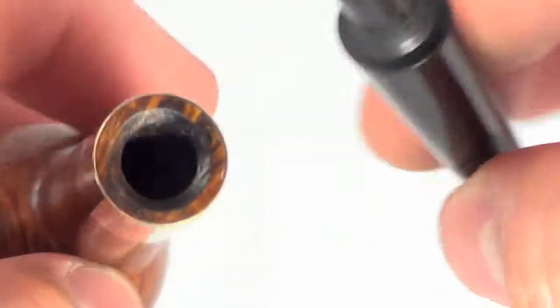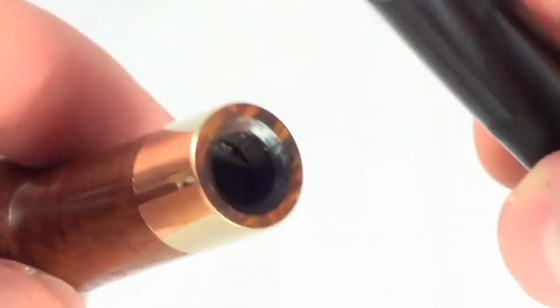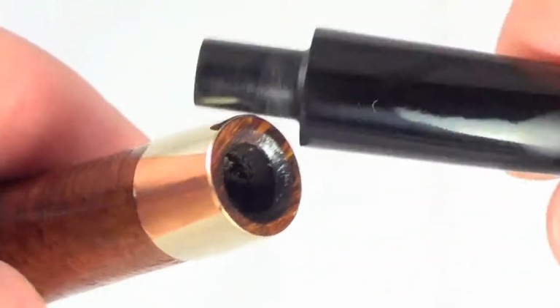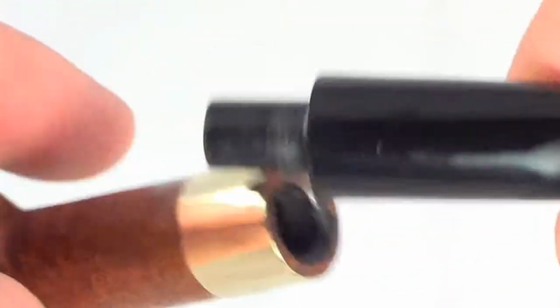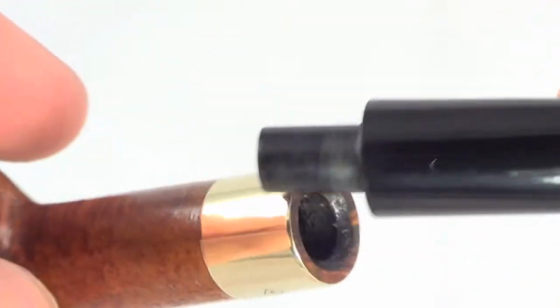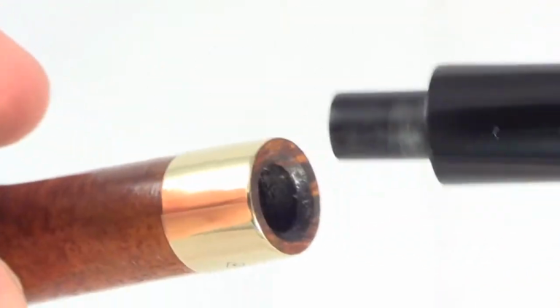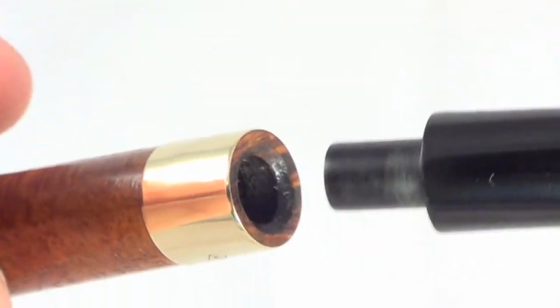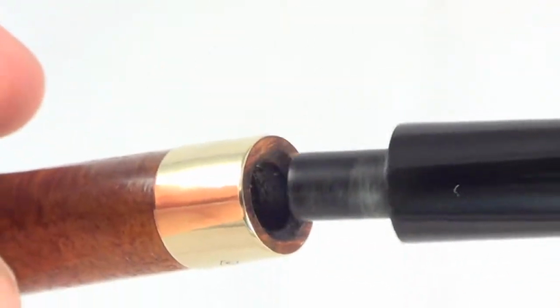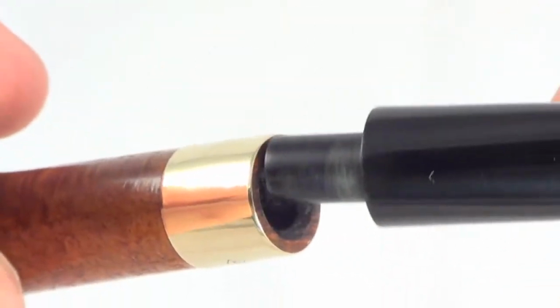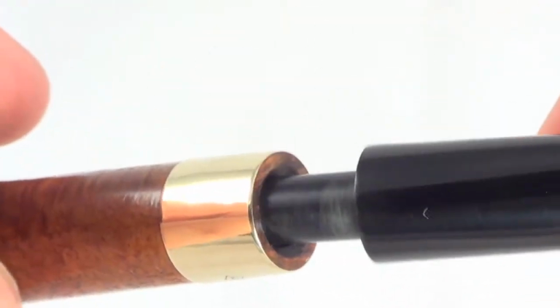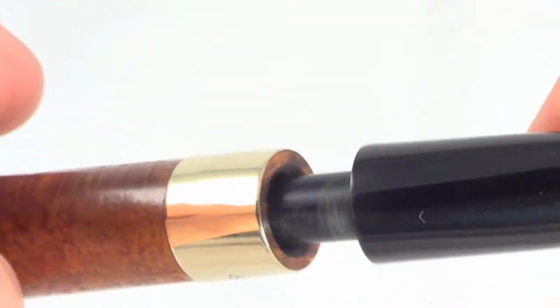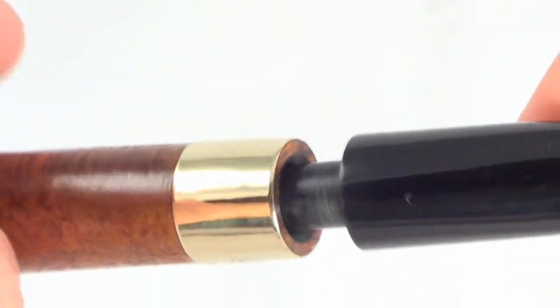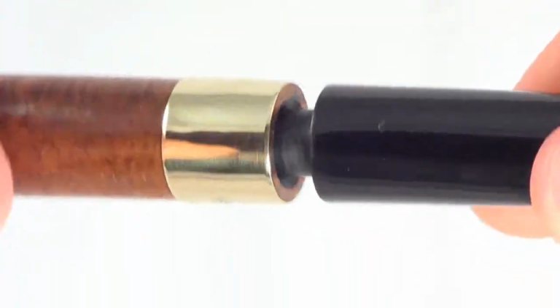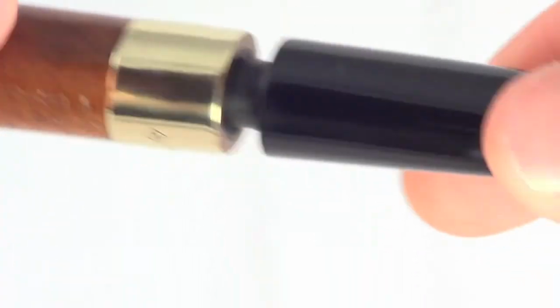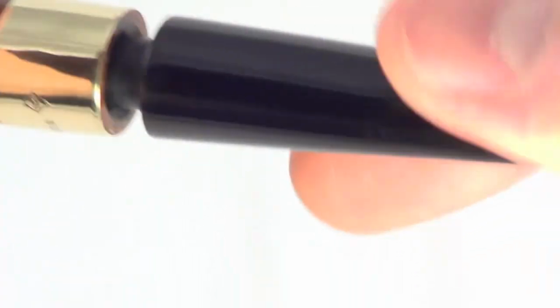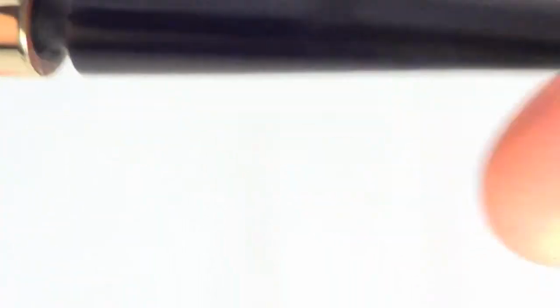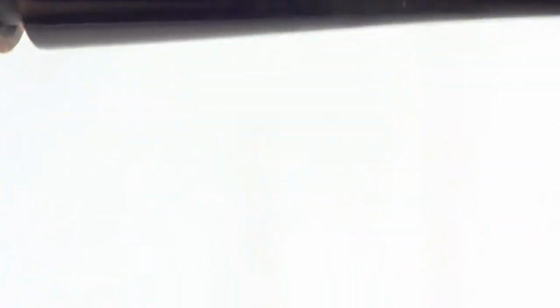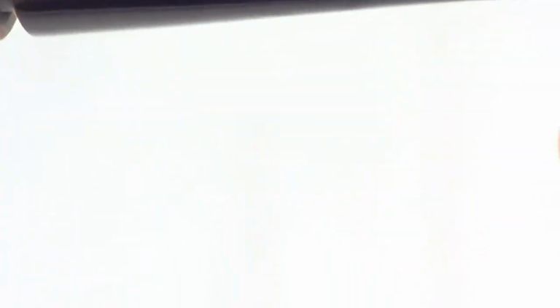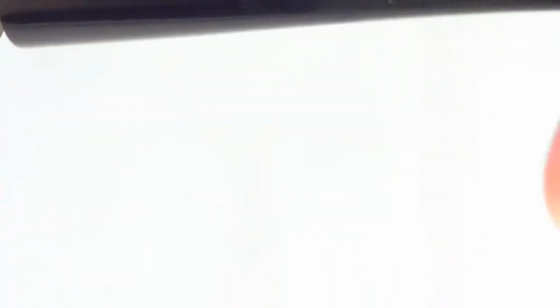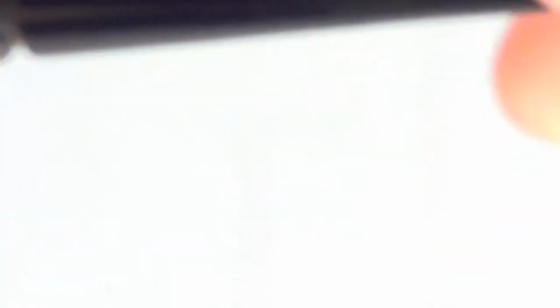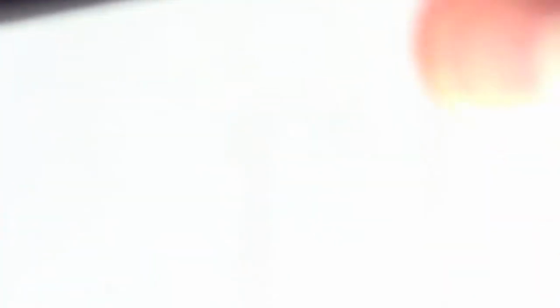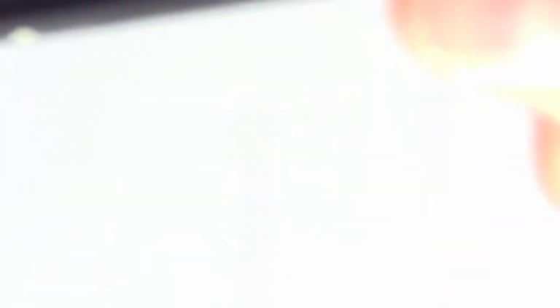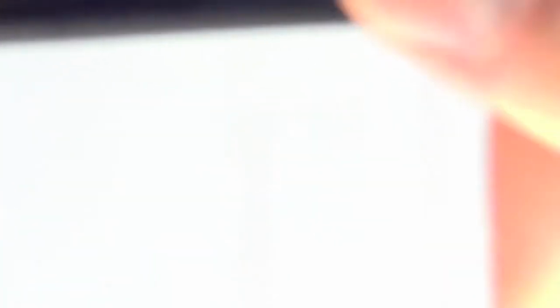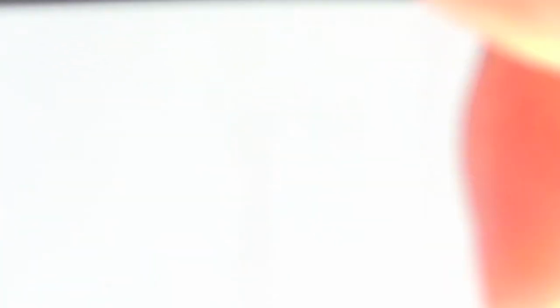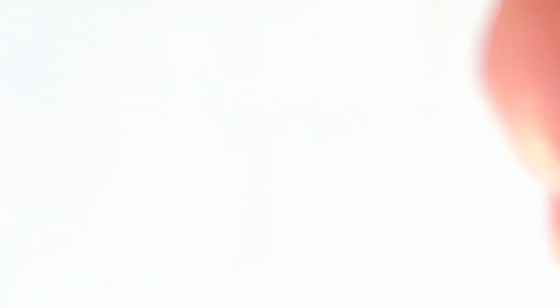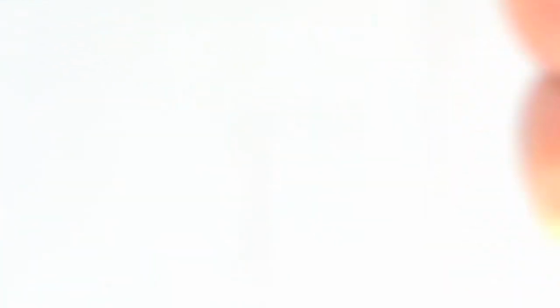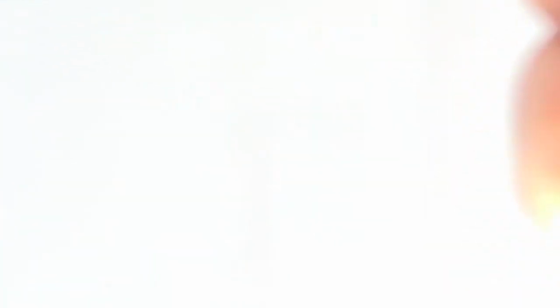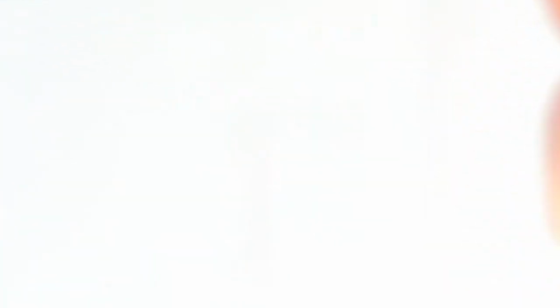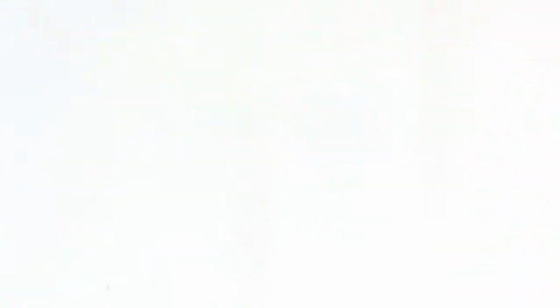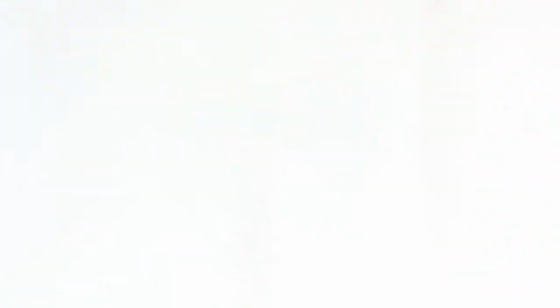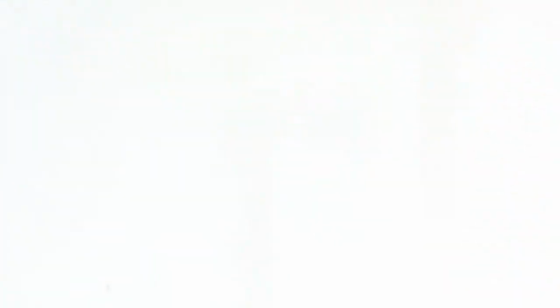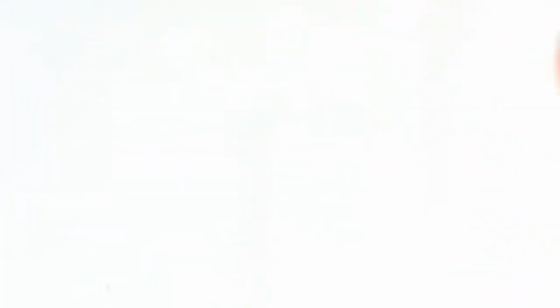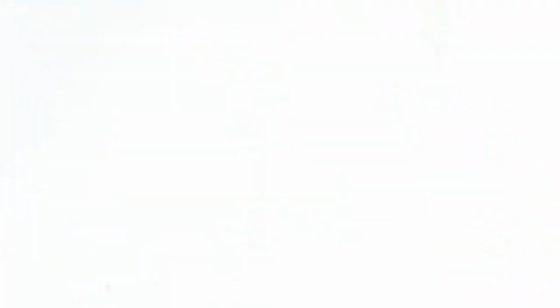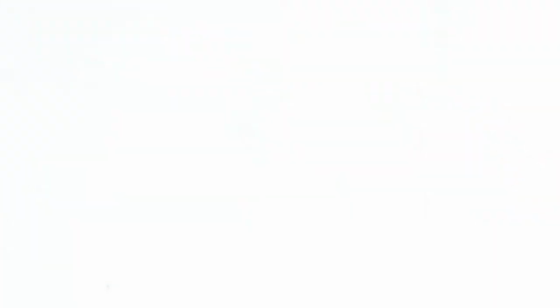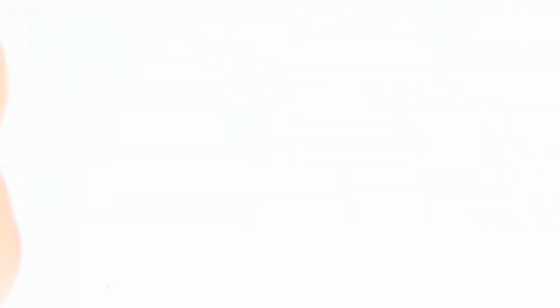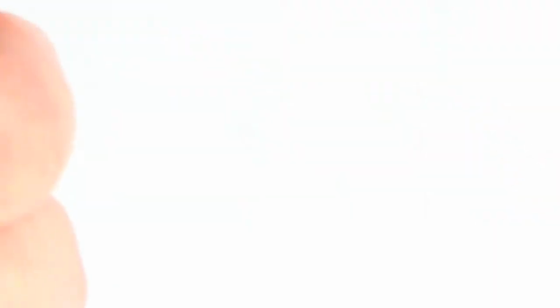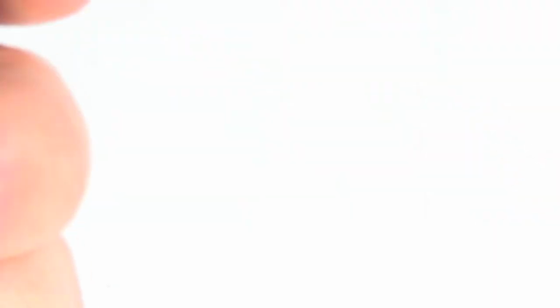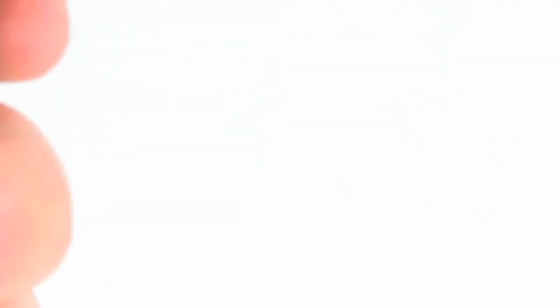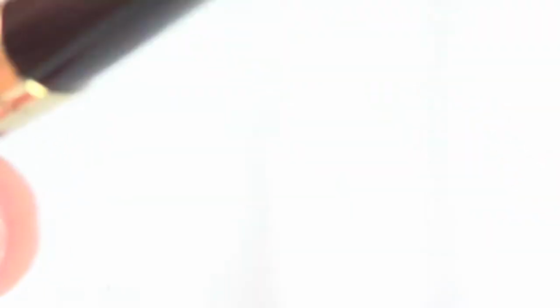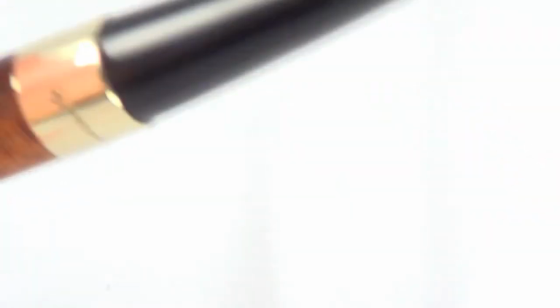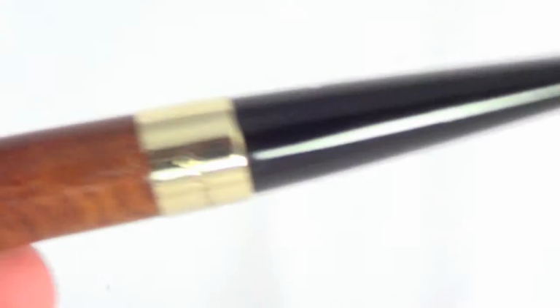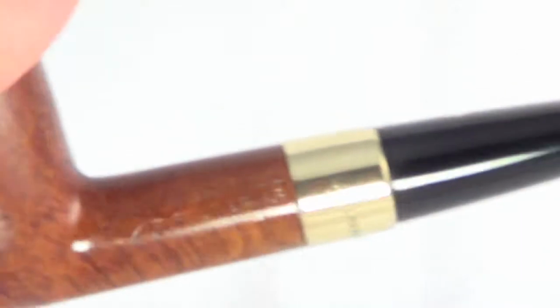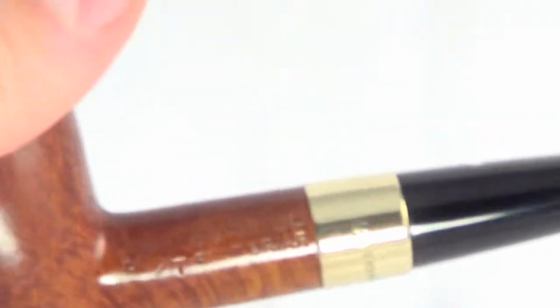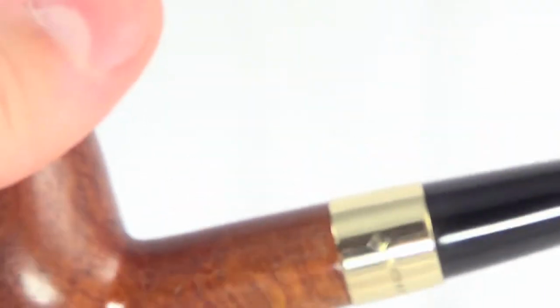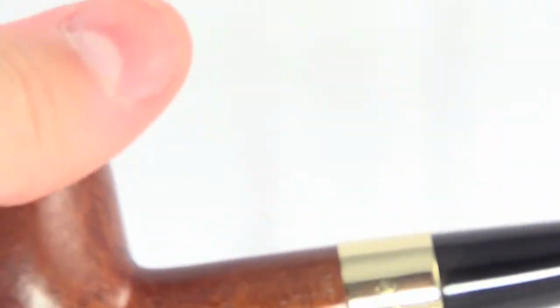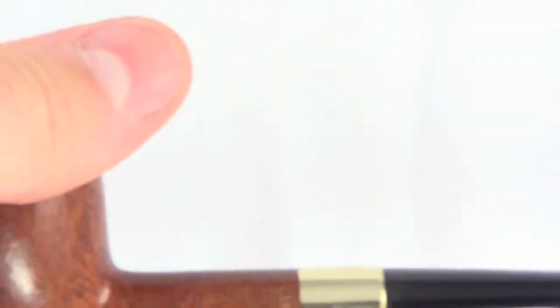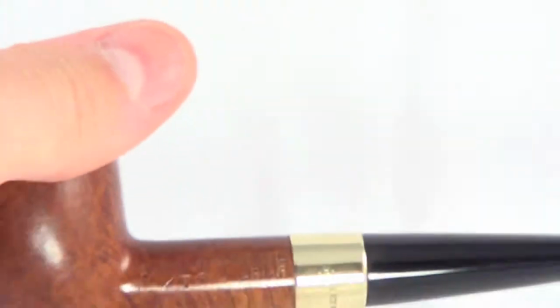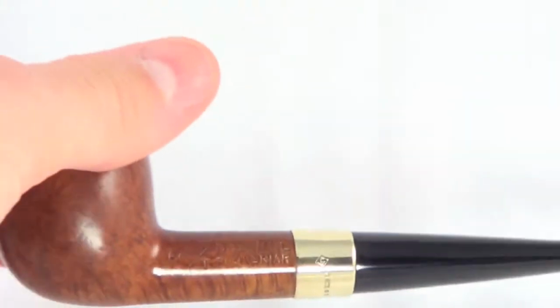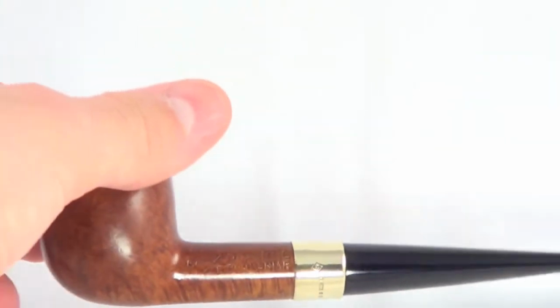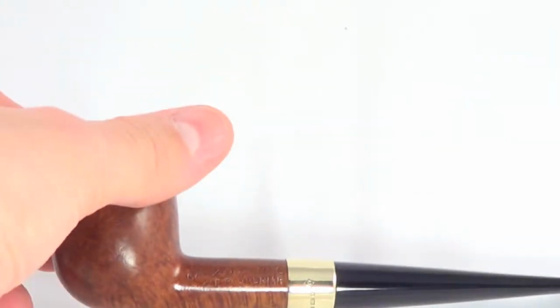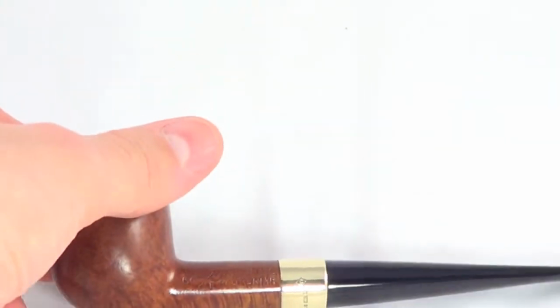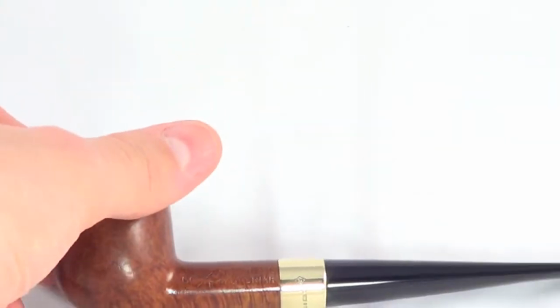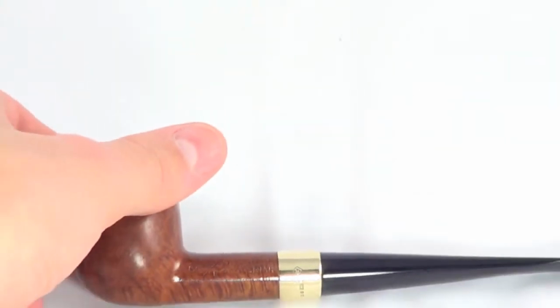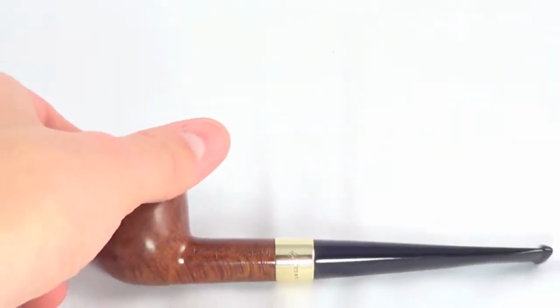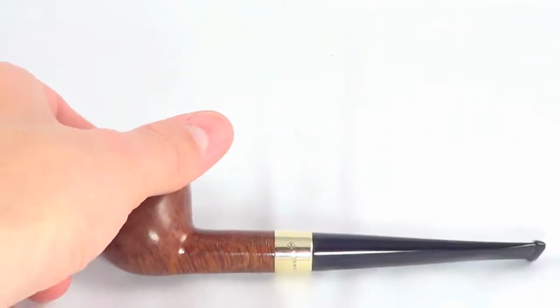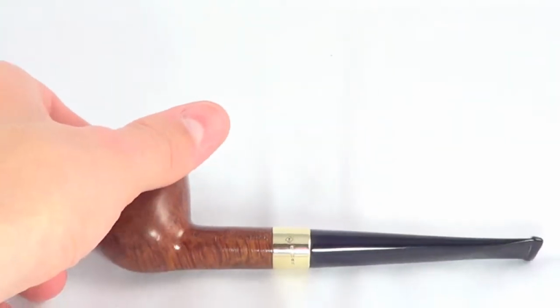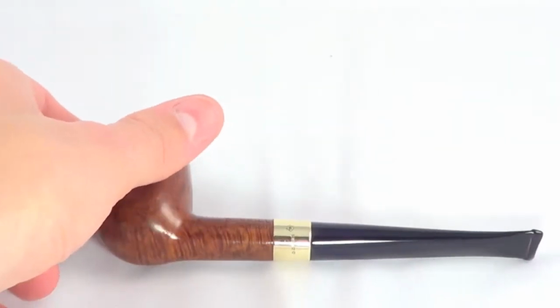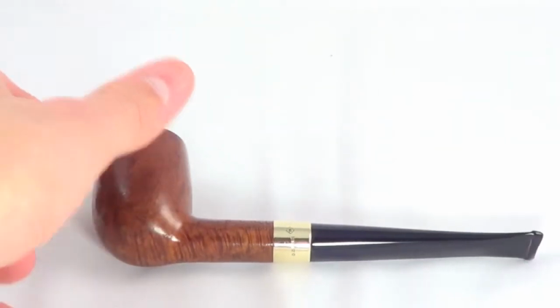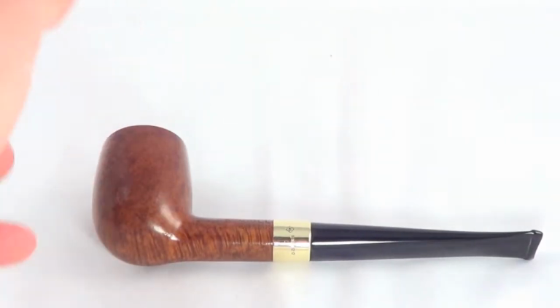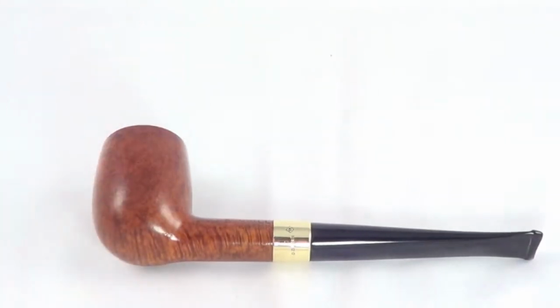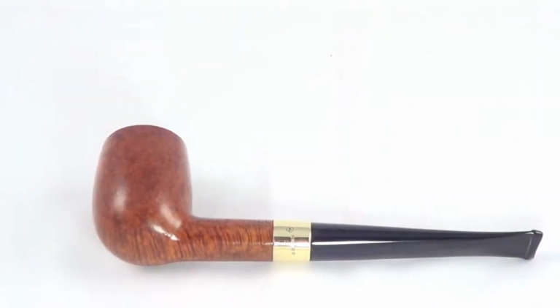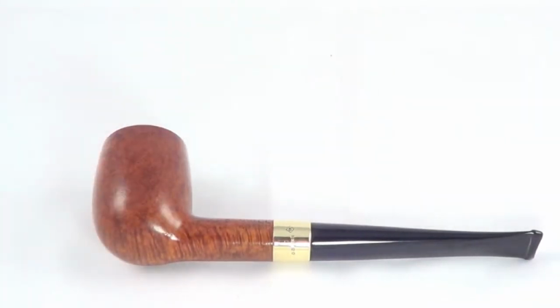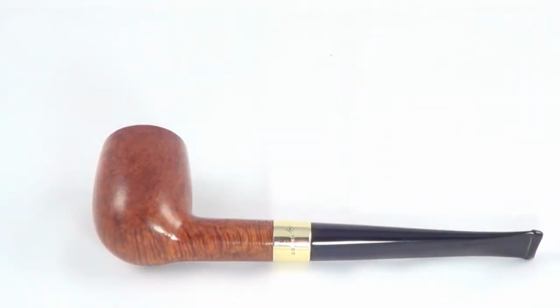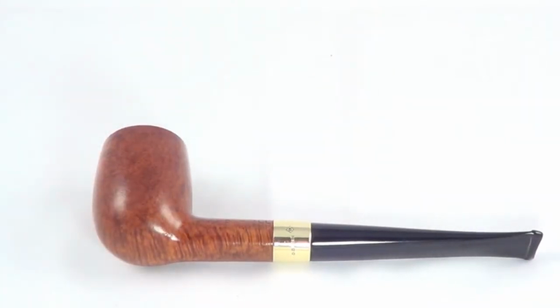Gold band, stem, tenon — everything's in great shape. As you can see, it's just ready to be enjoyed.